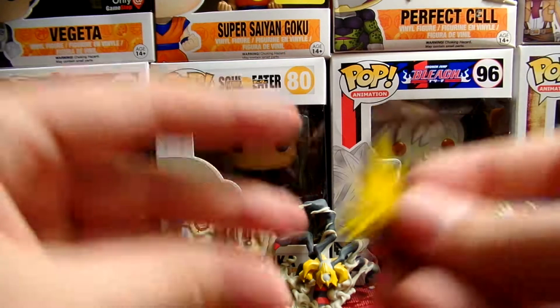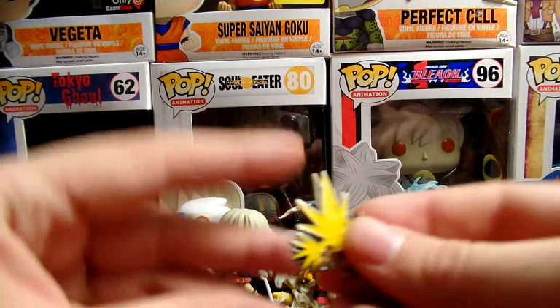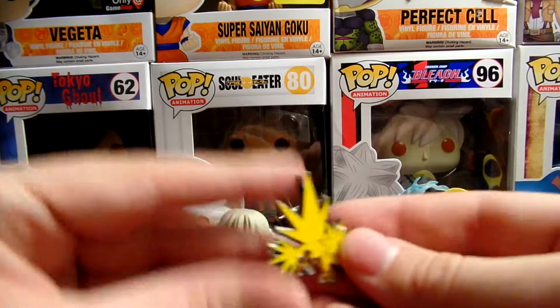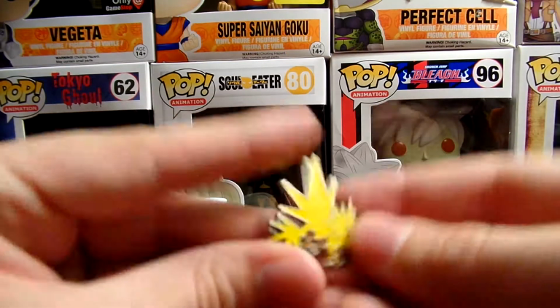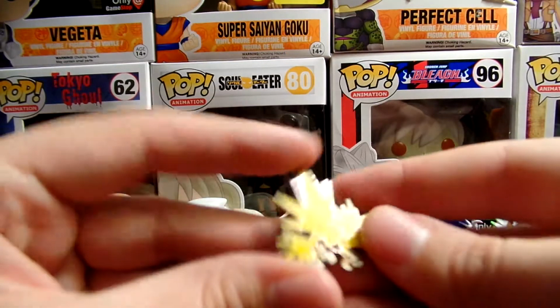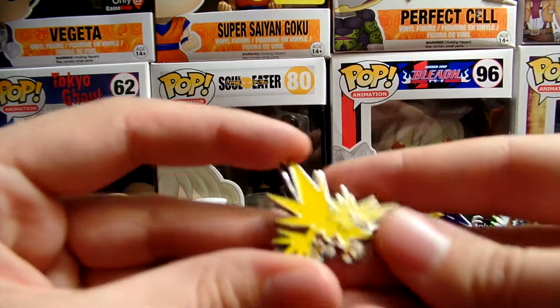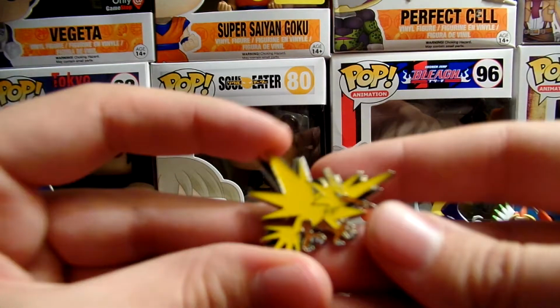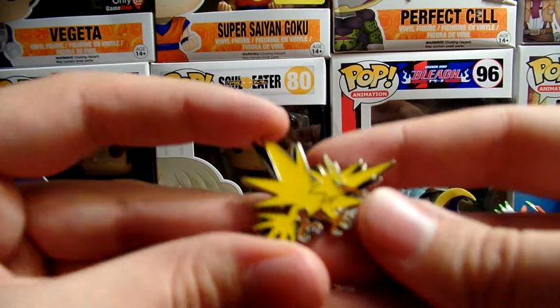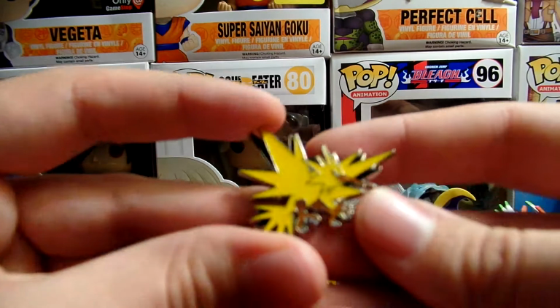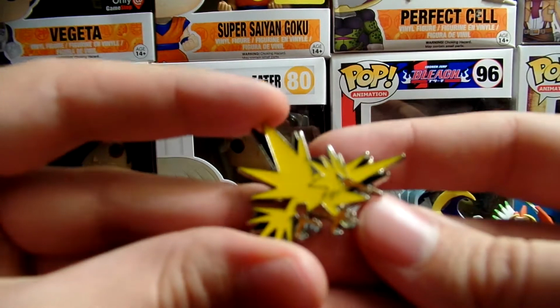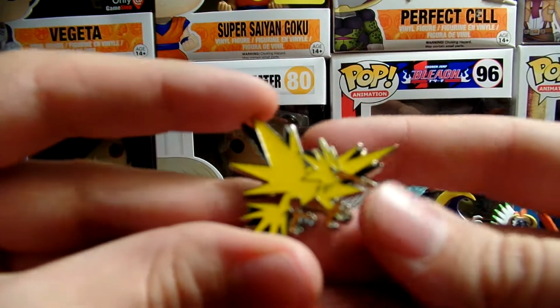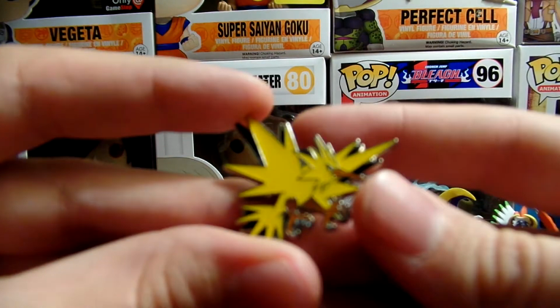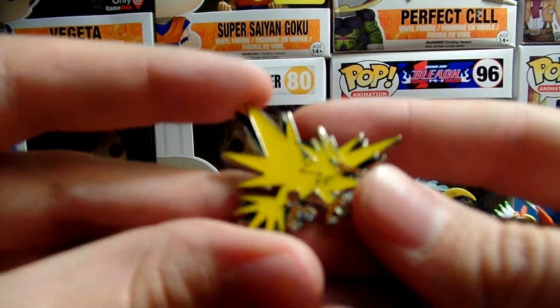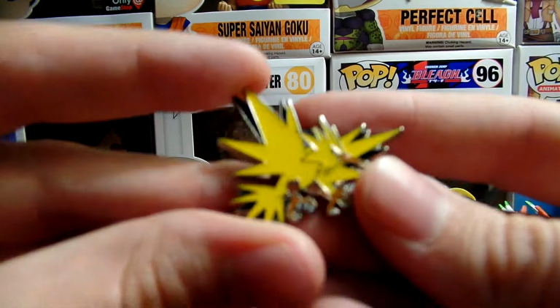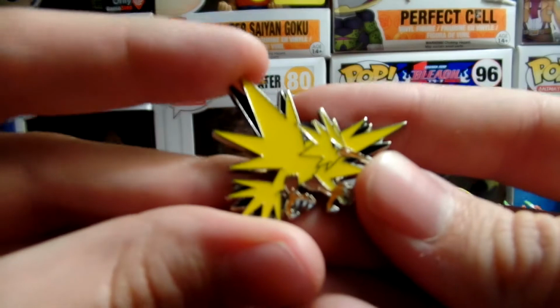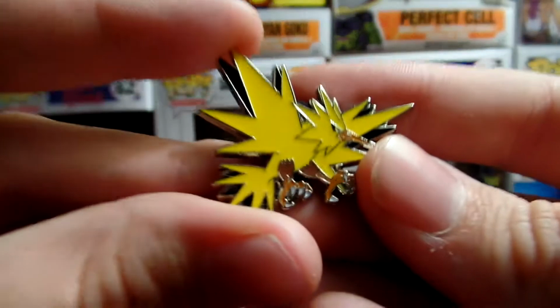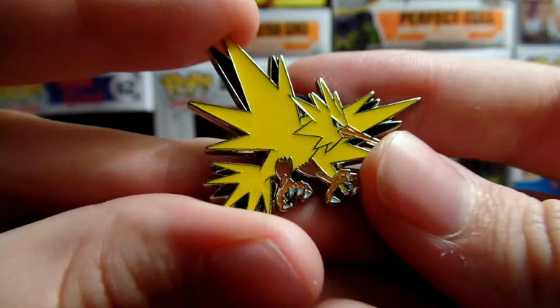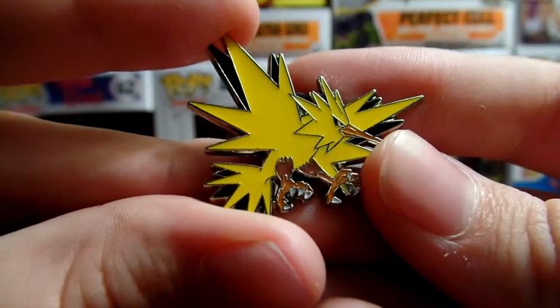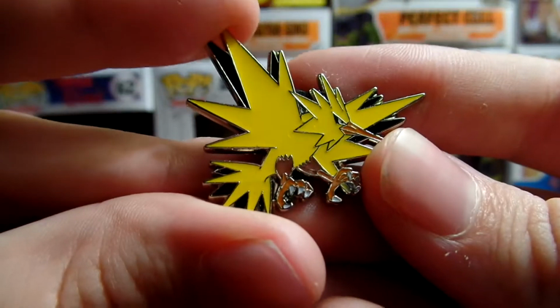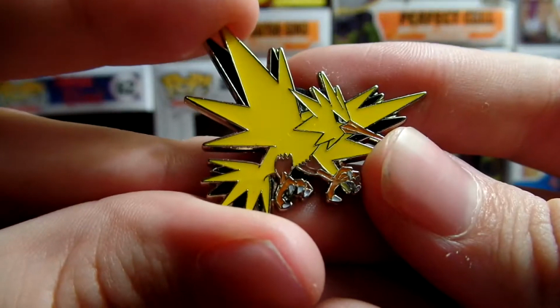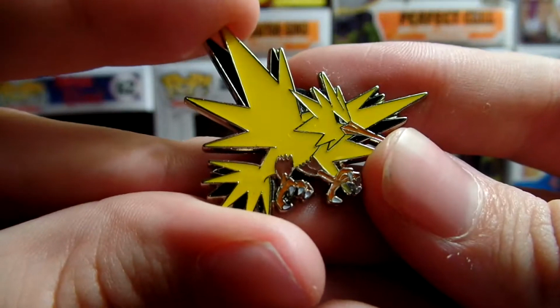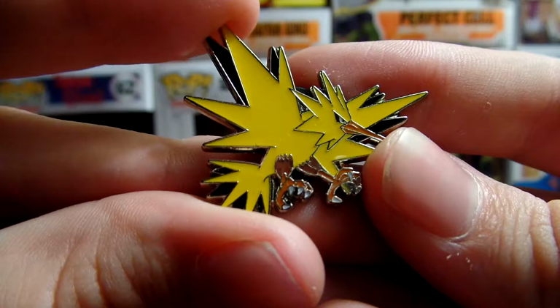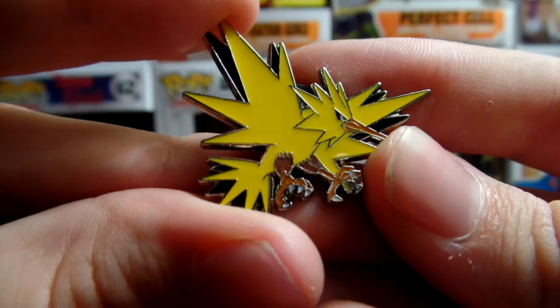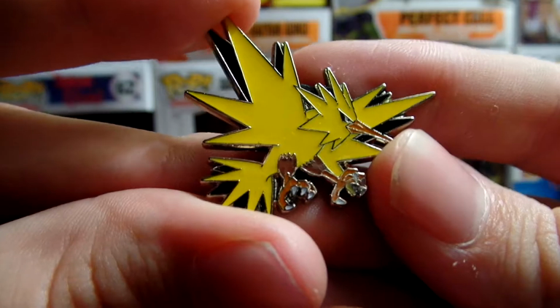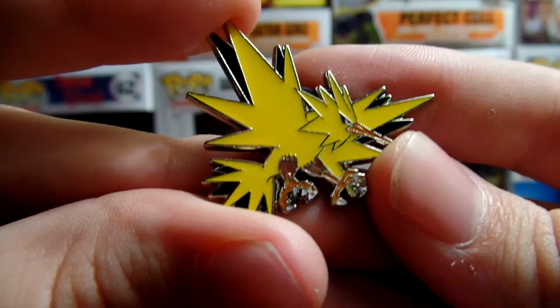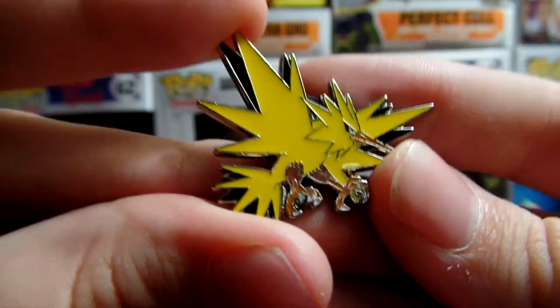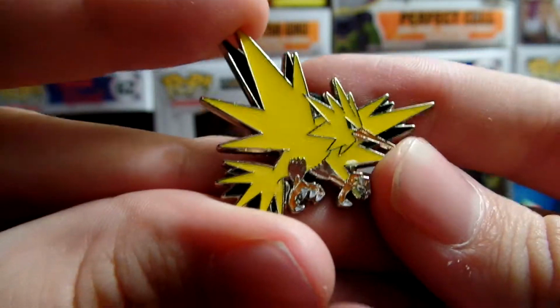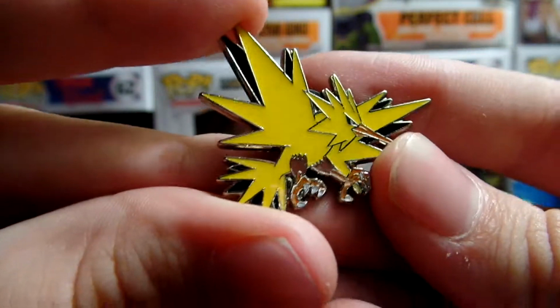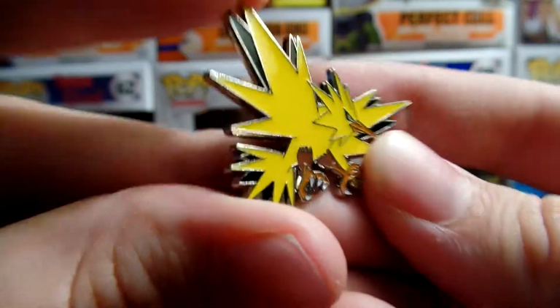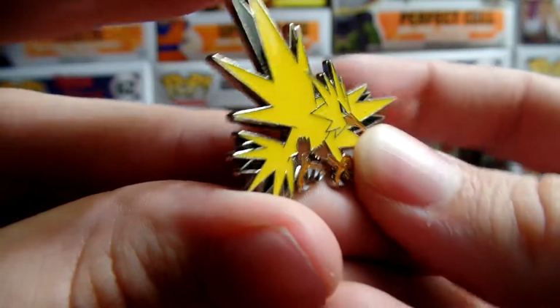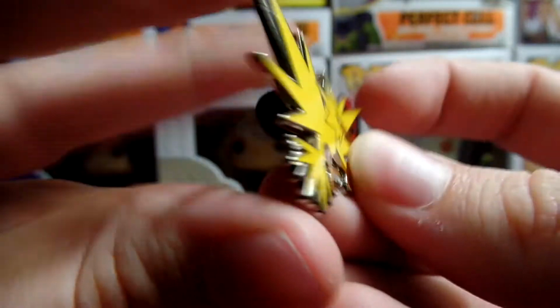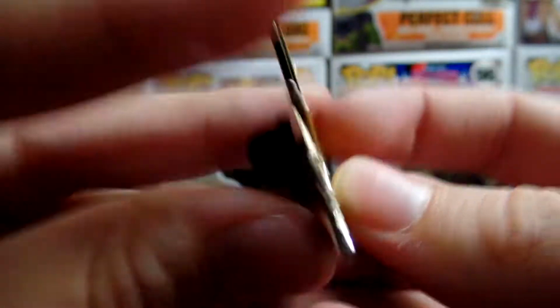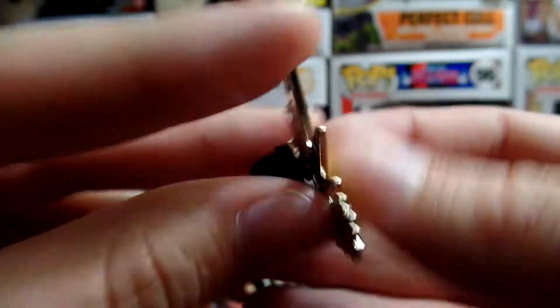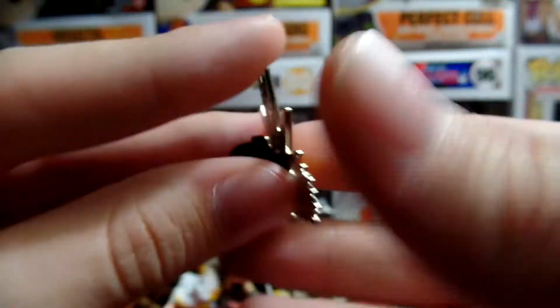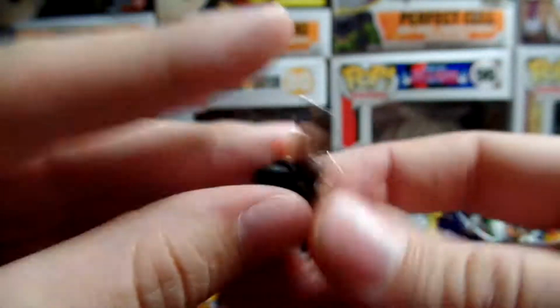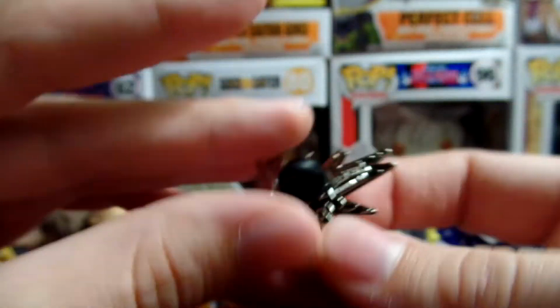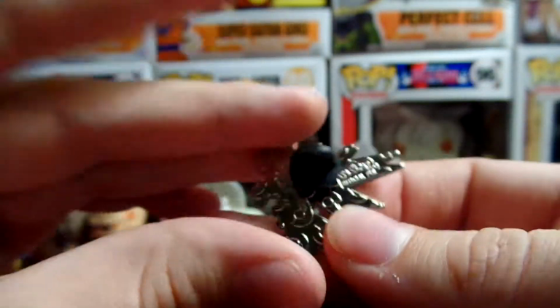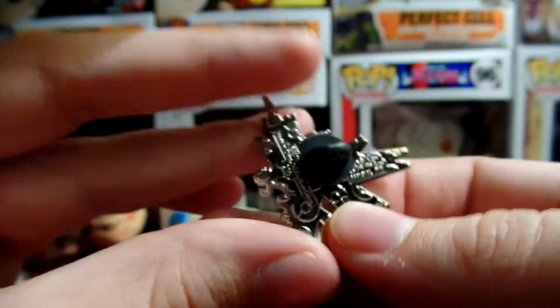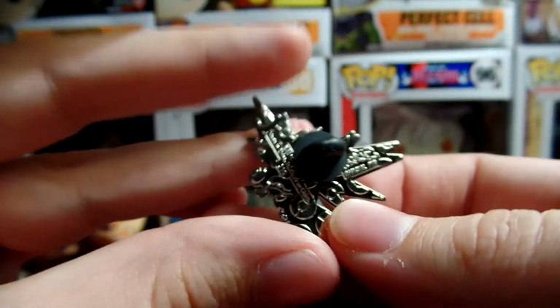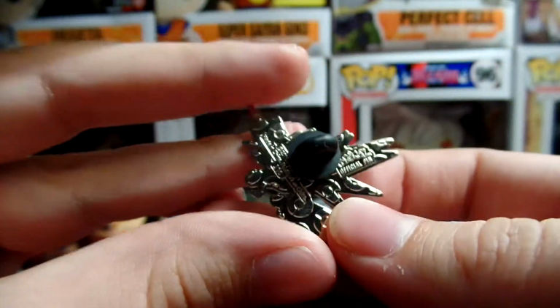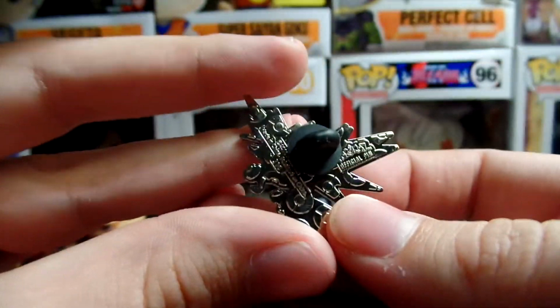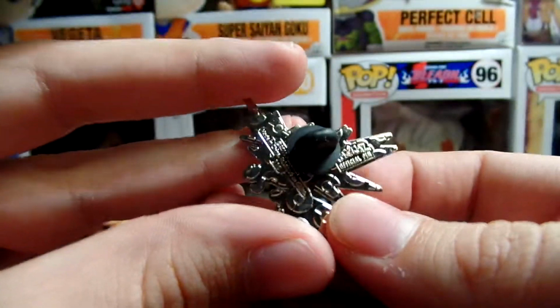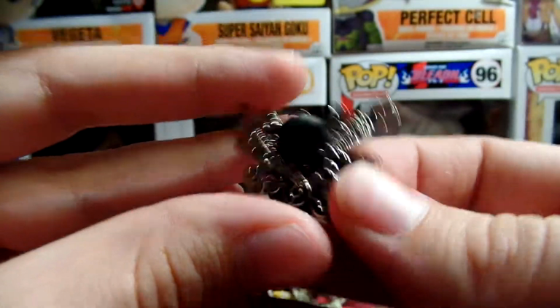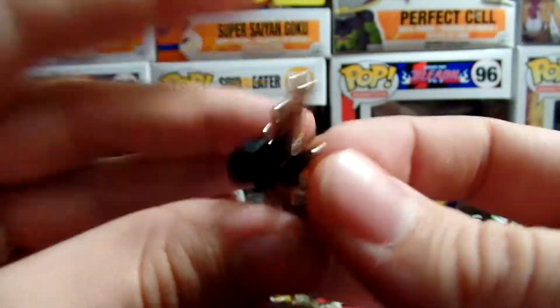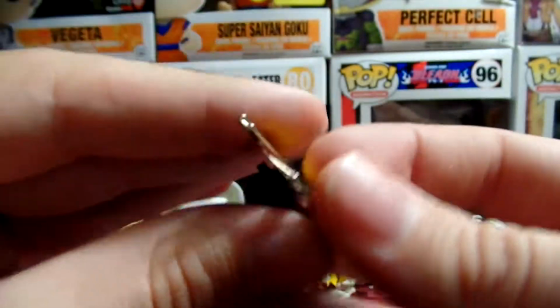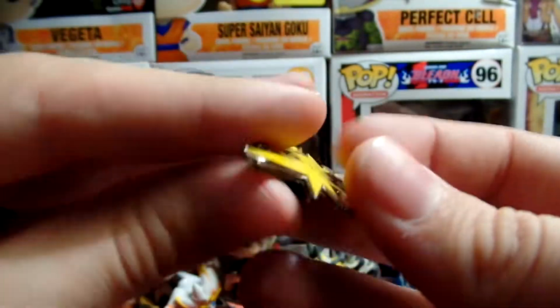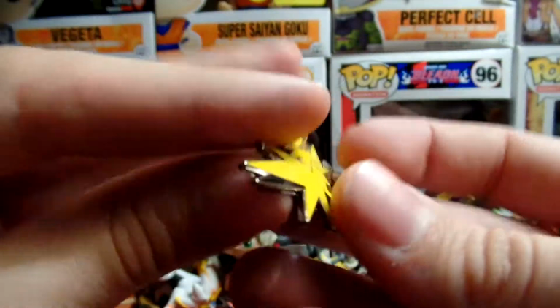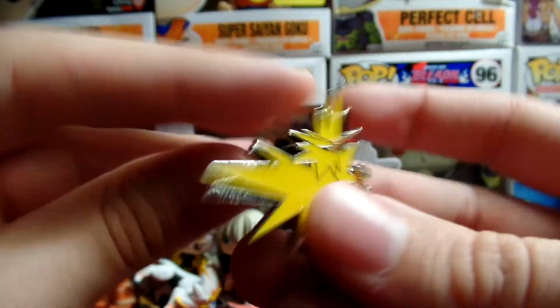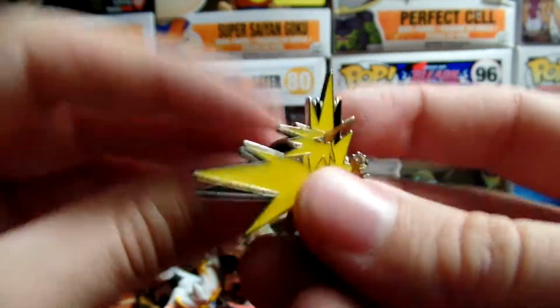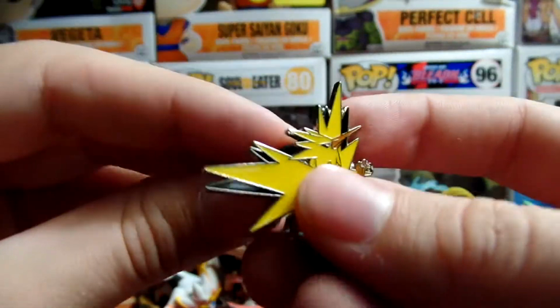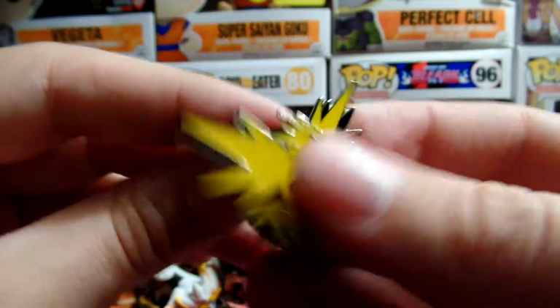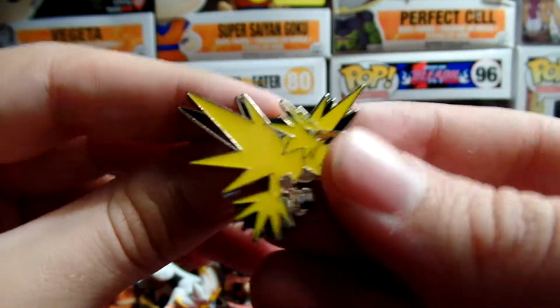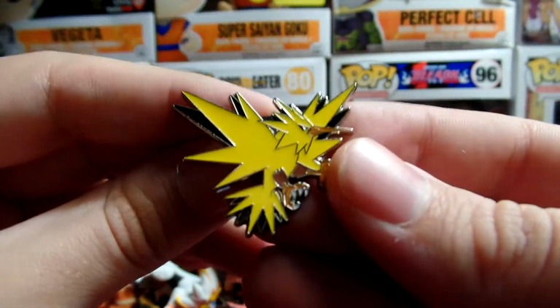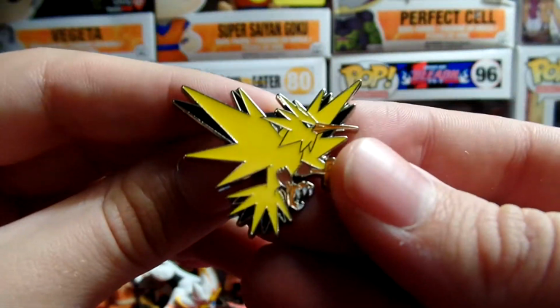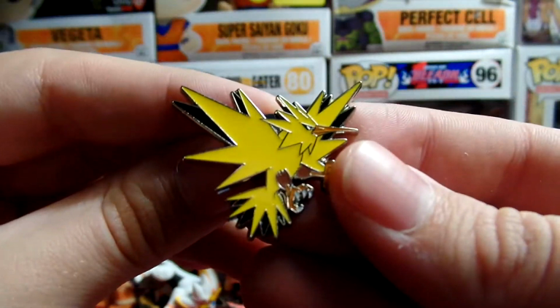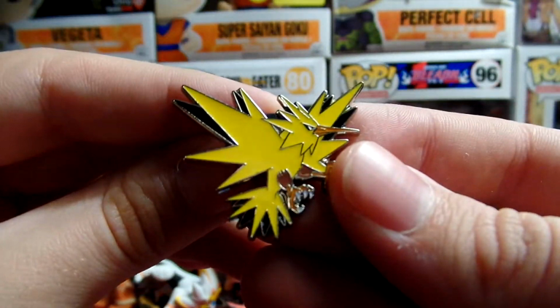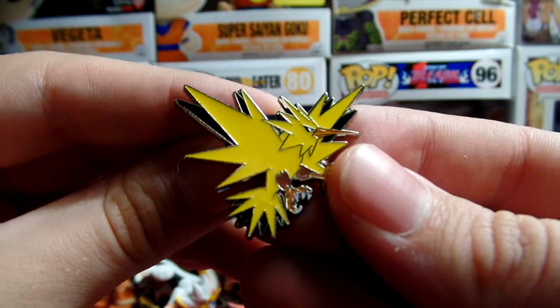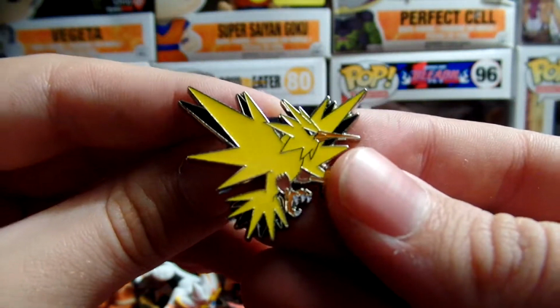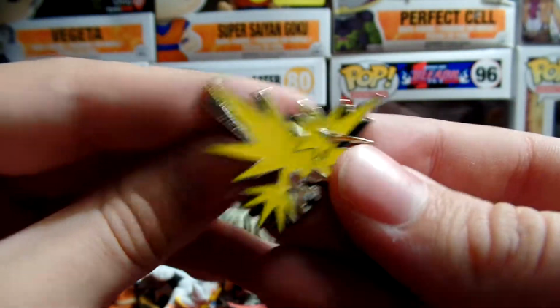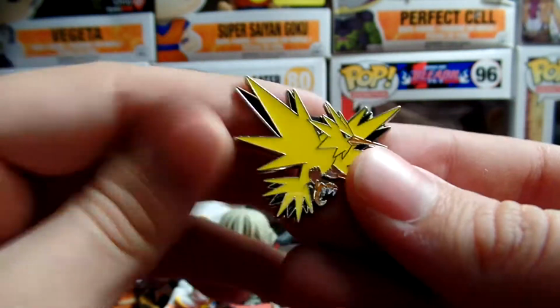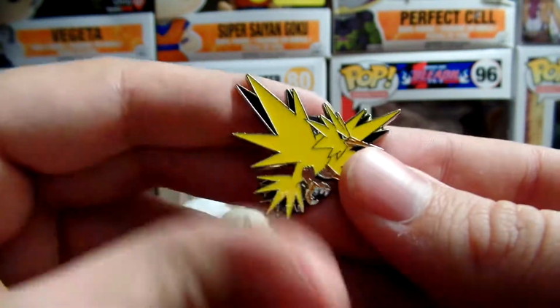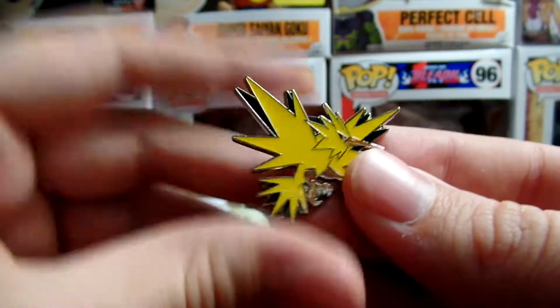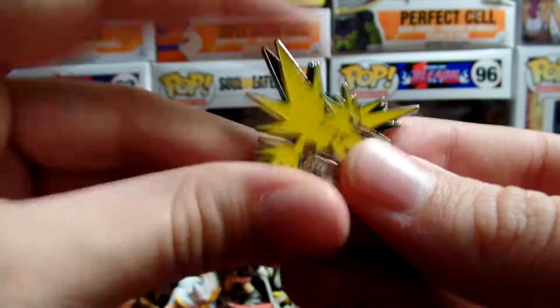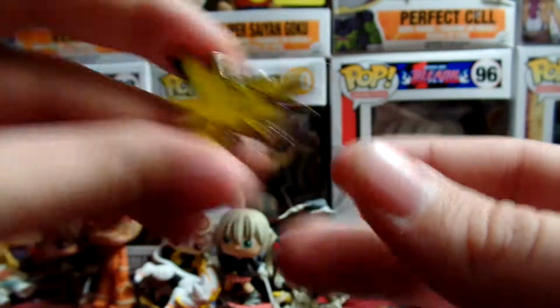Let's take a look at this Zapdos. Normal pin. Nice Zapdos.